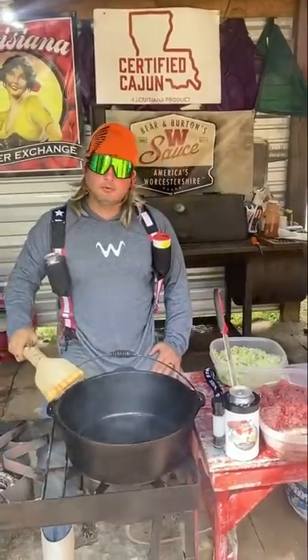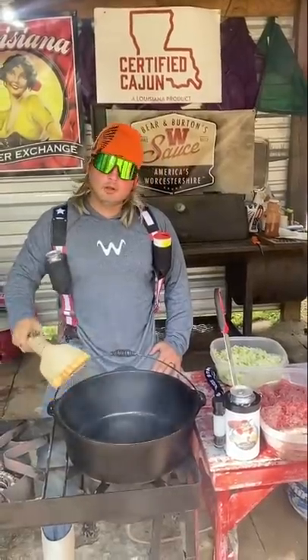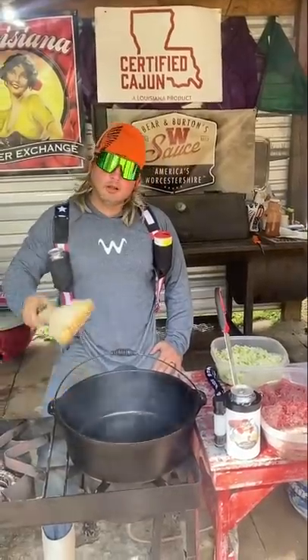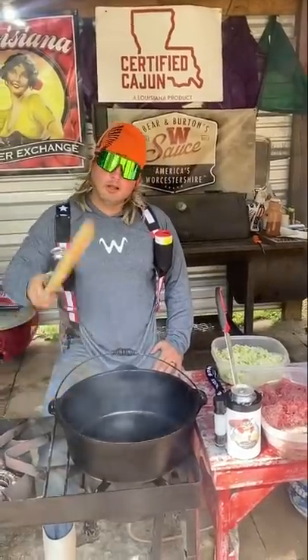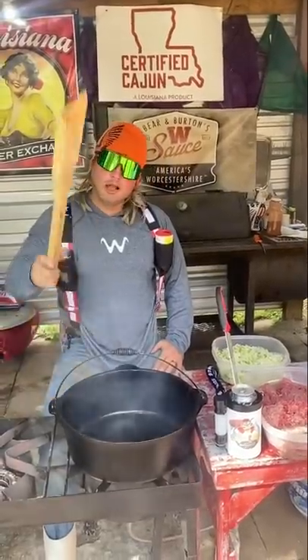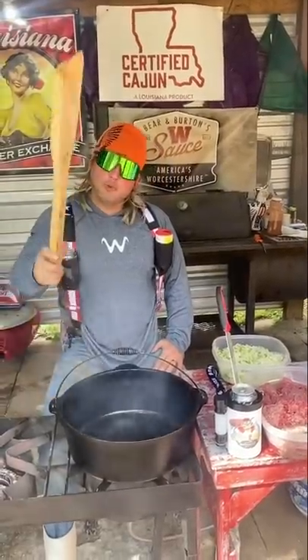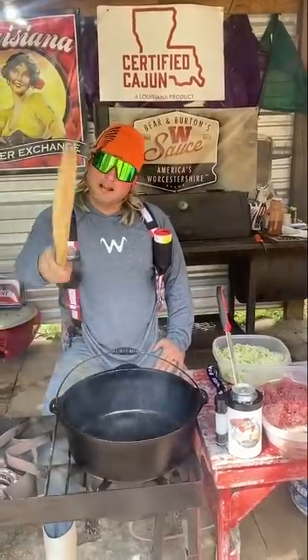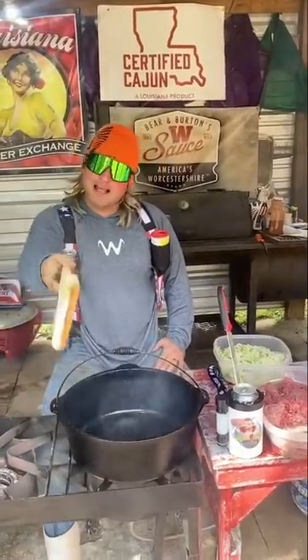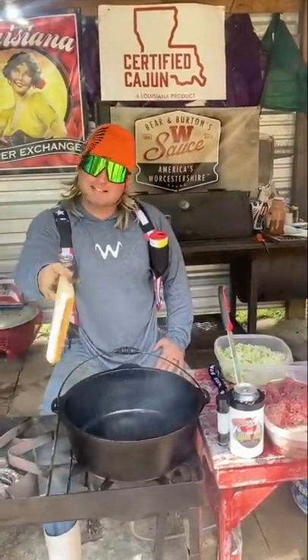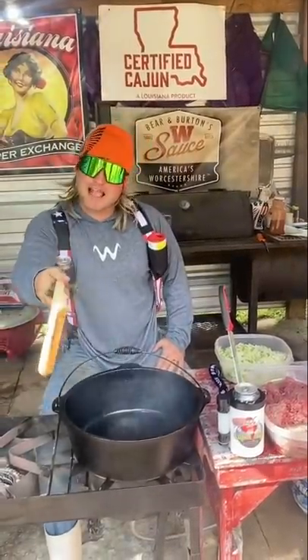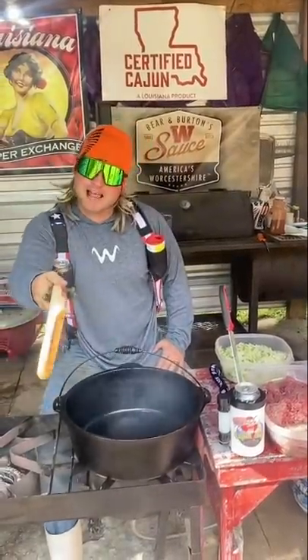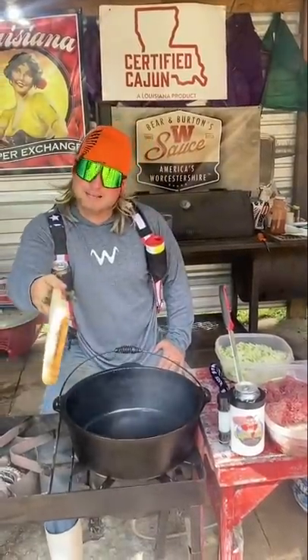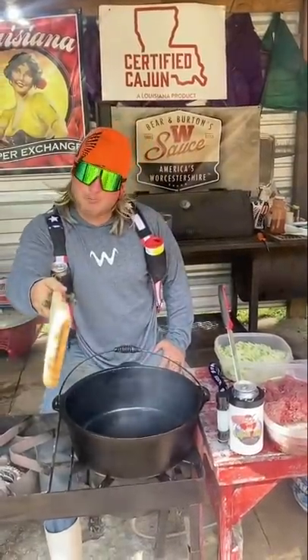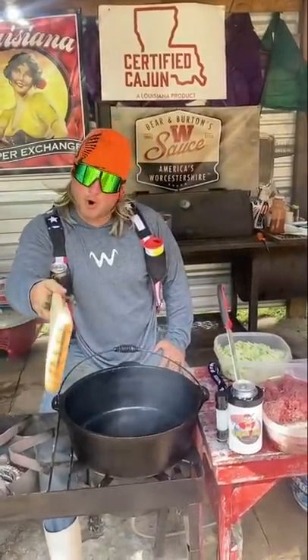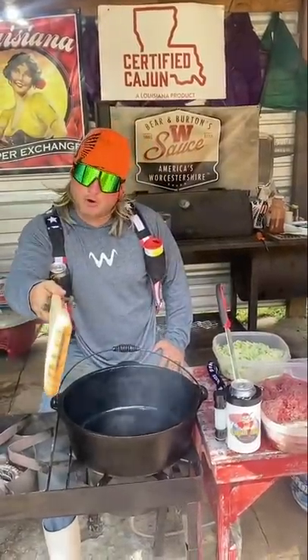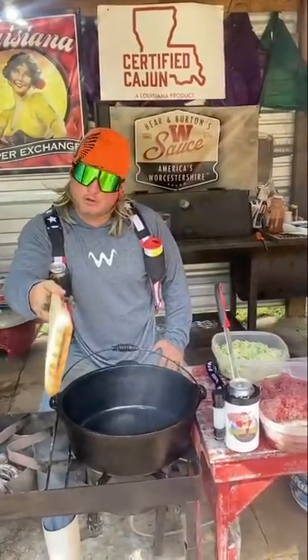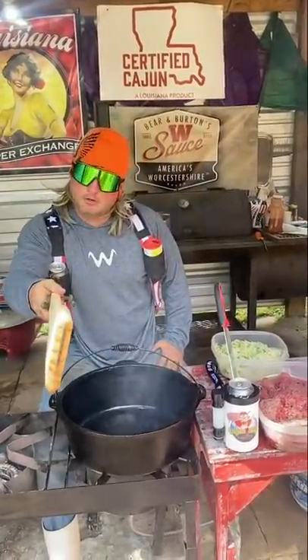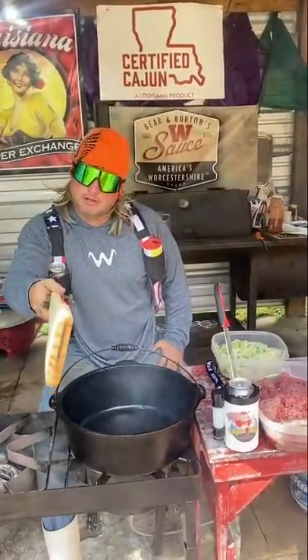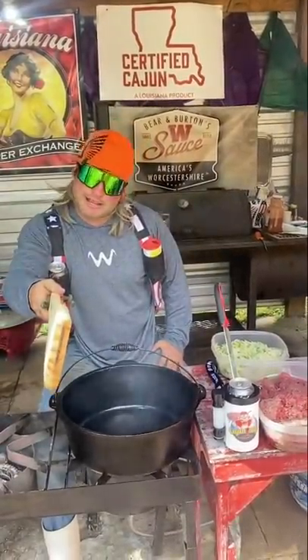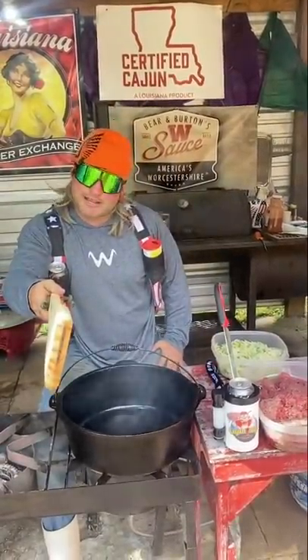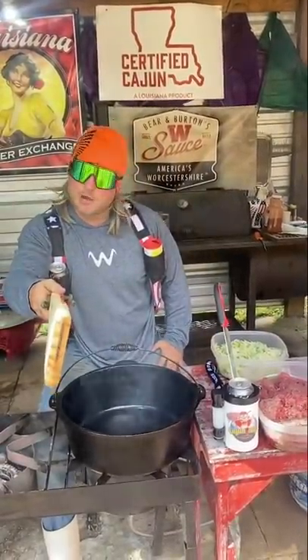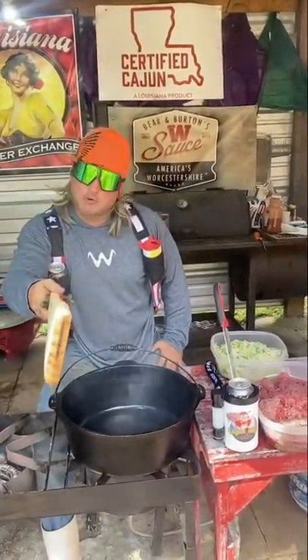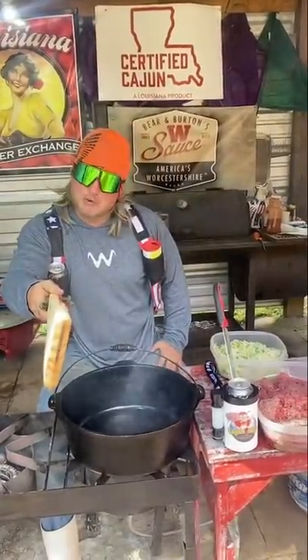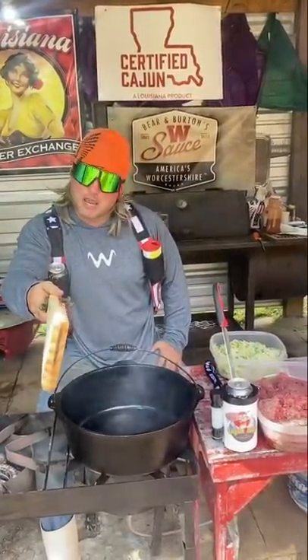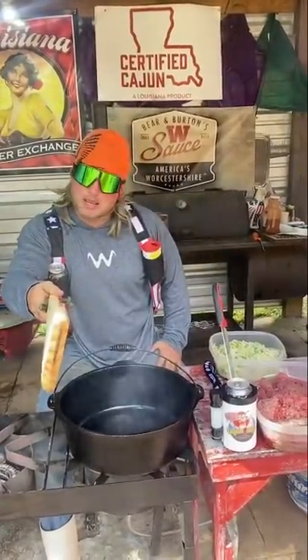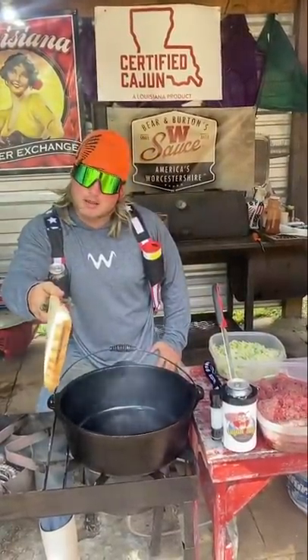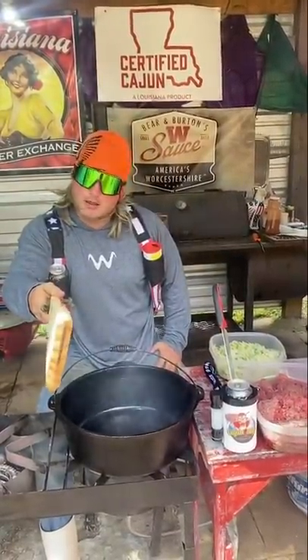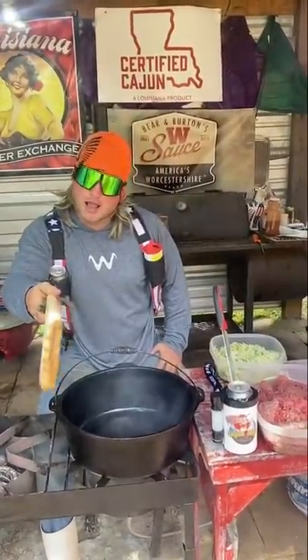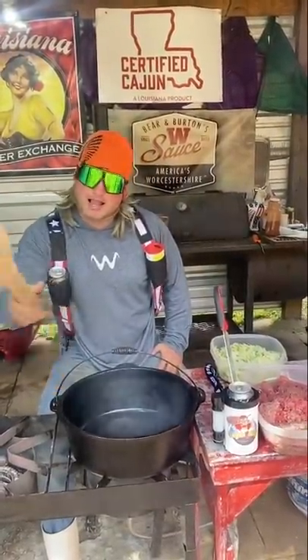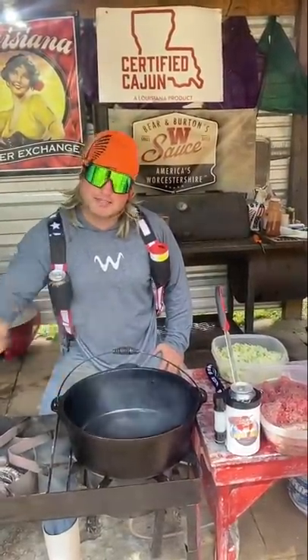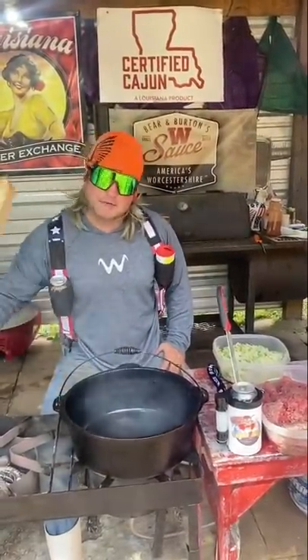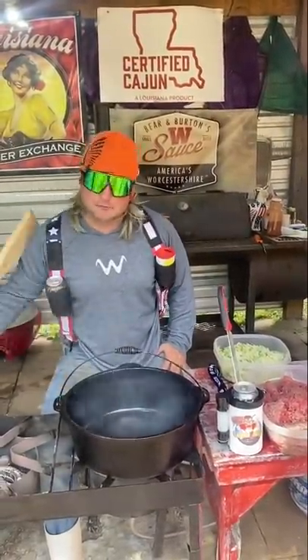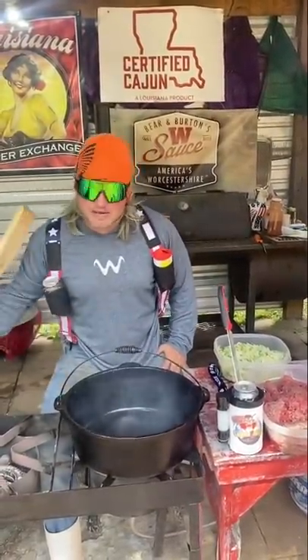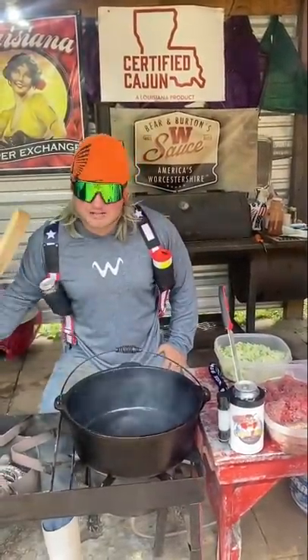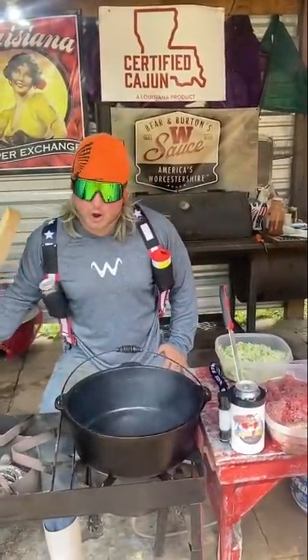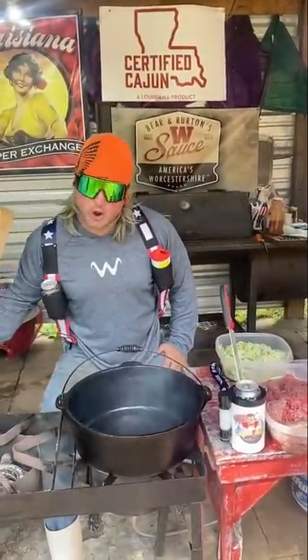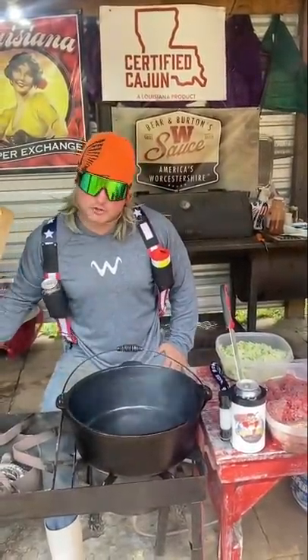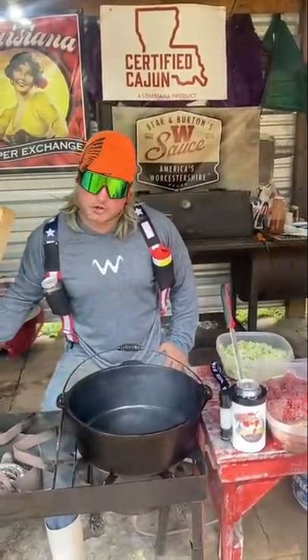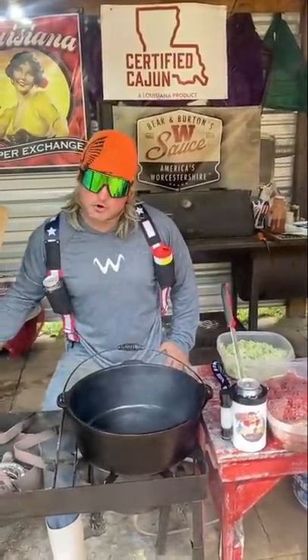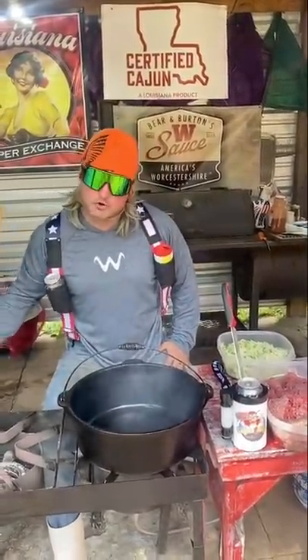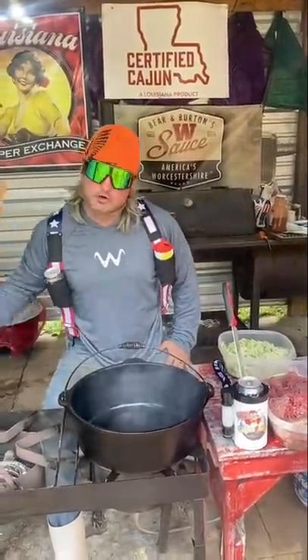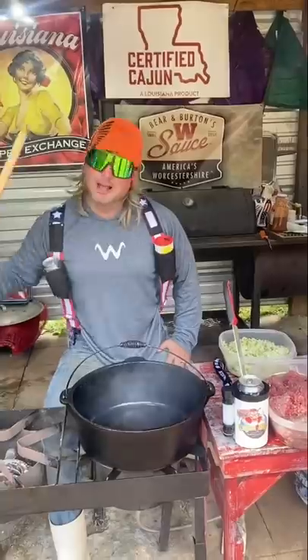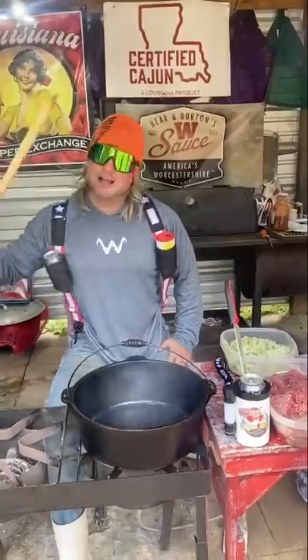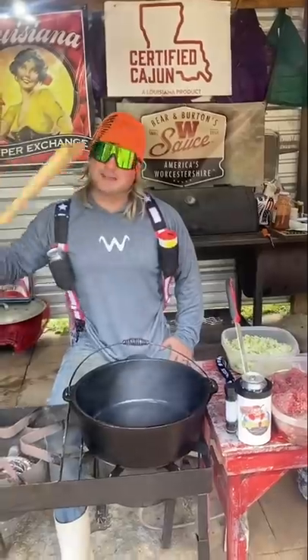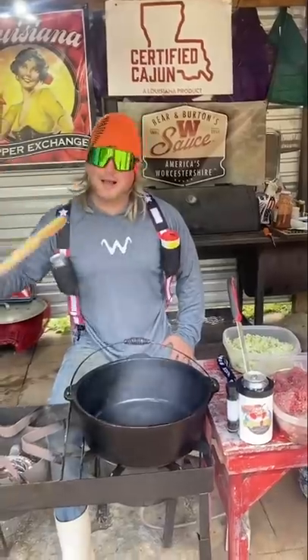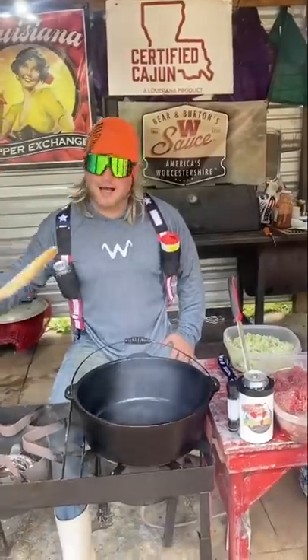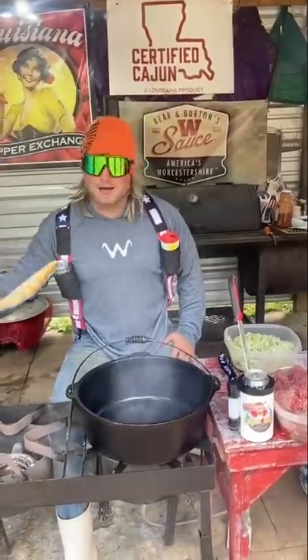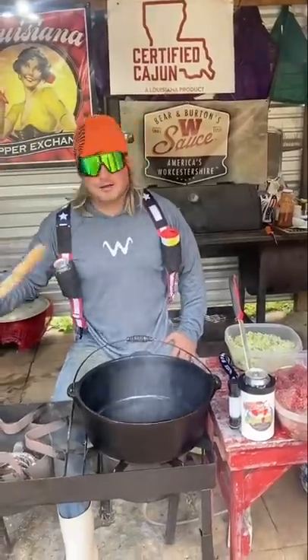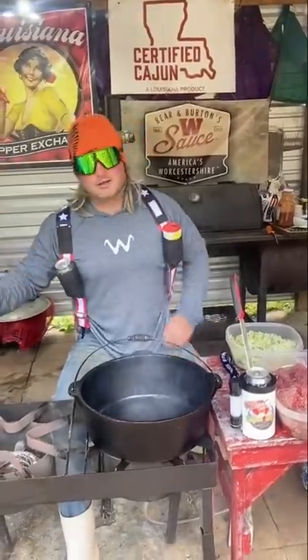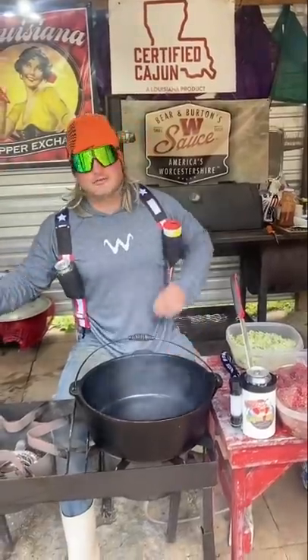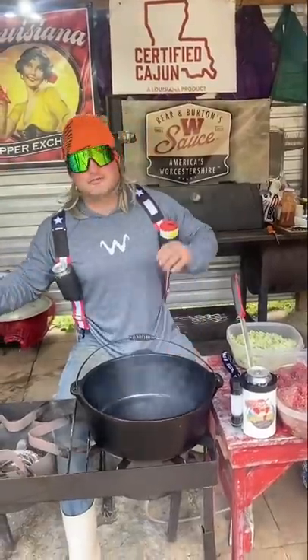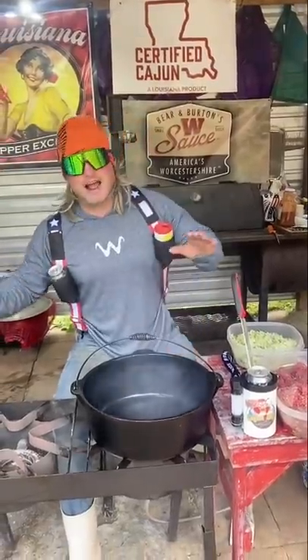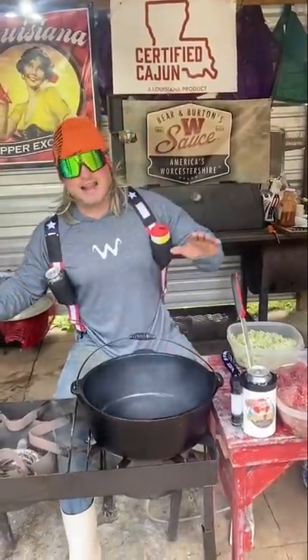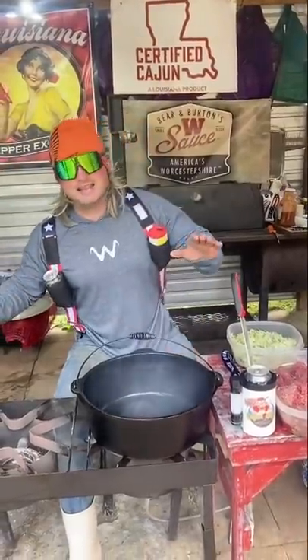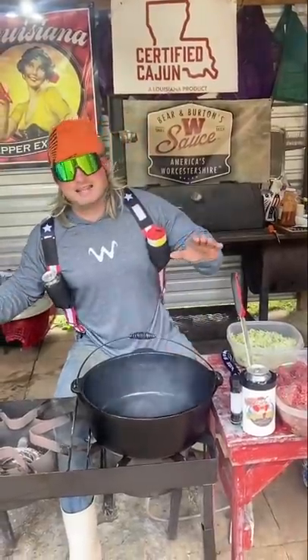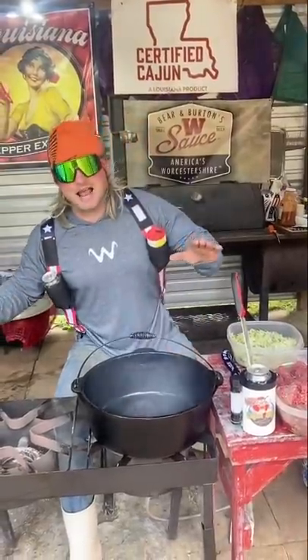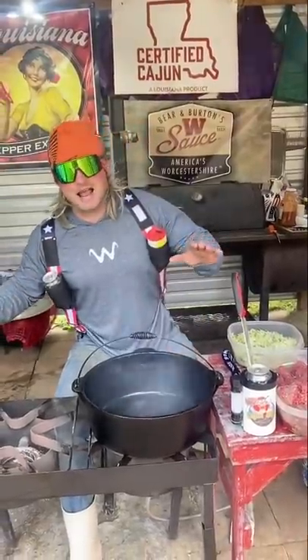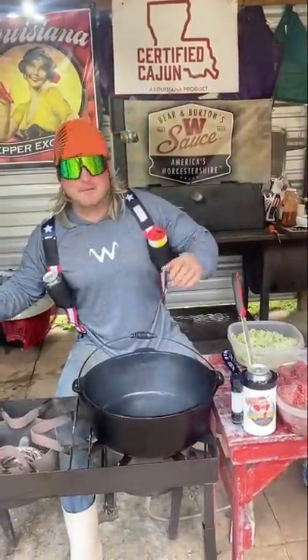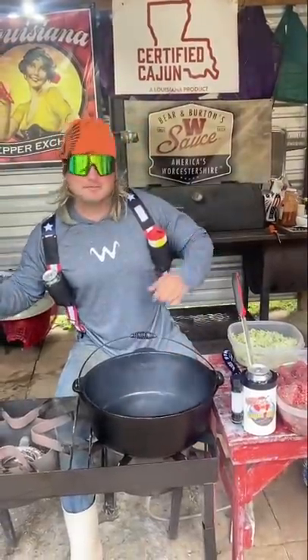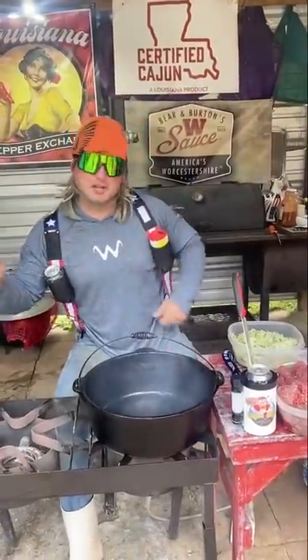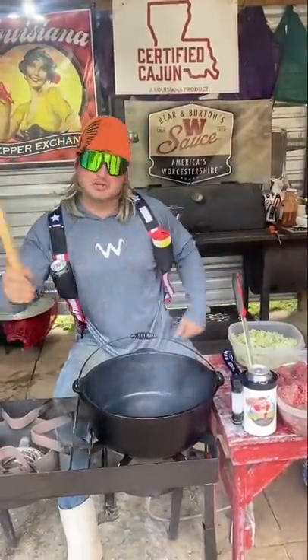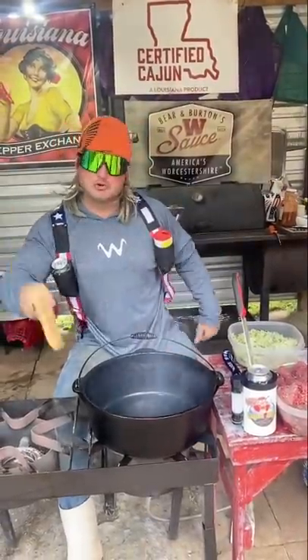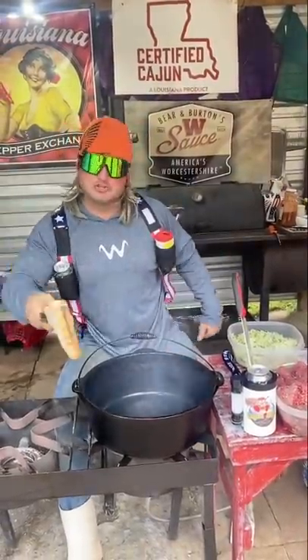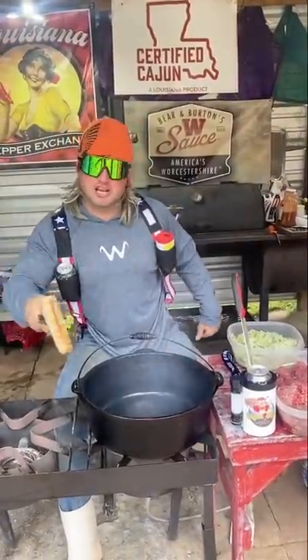I went outside this morning to take a little wee-wee. I got them freeze-ons, dude. Finally time to do chili.